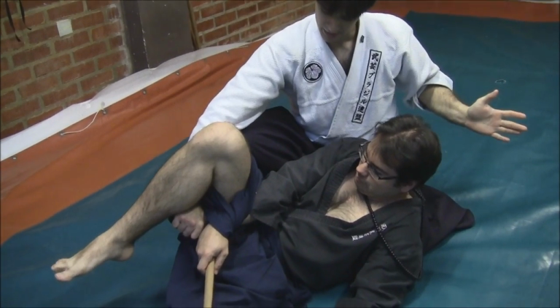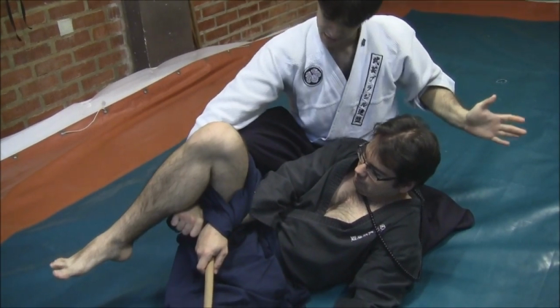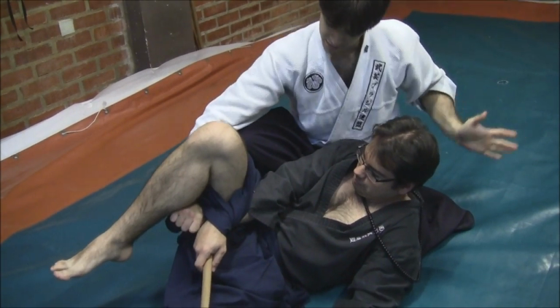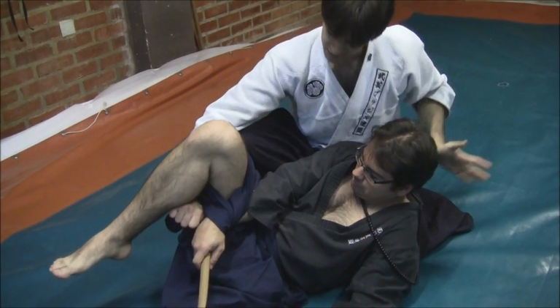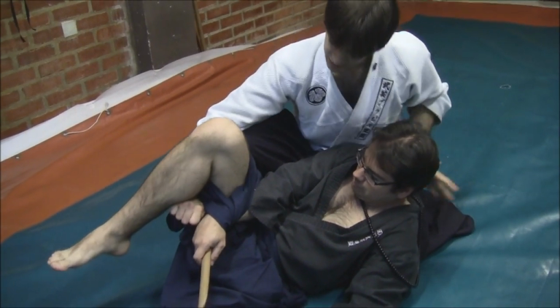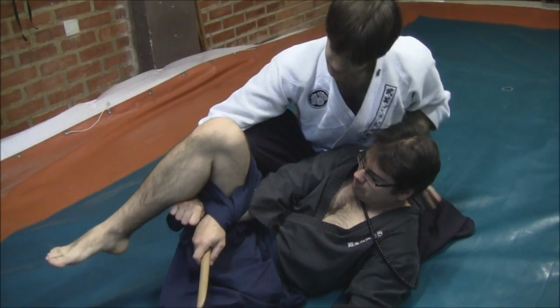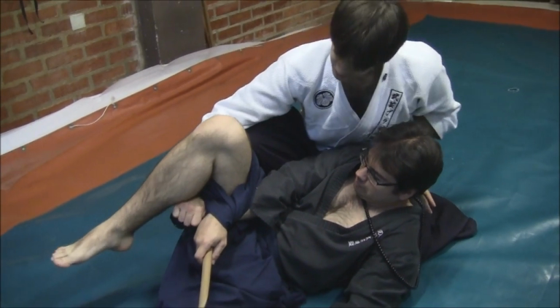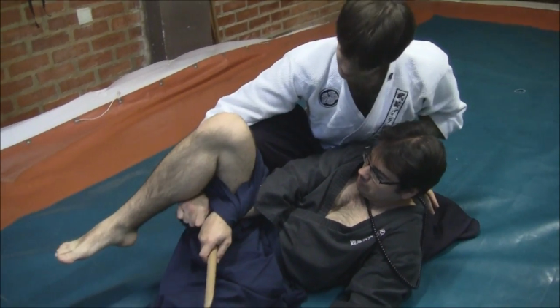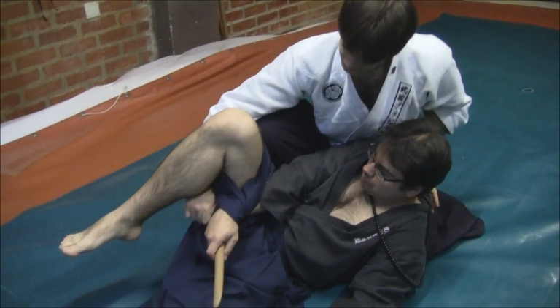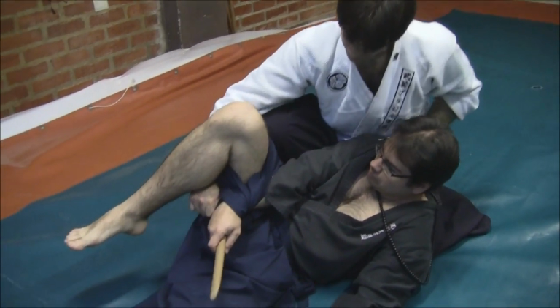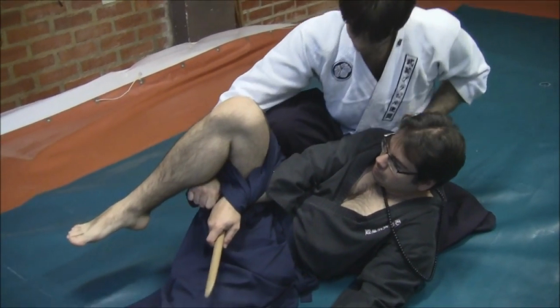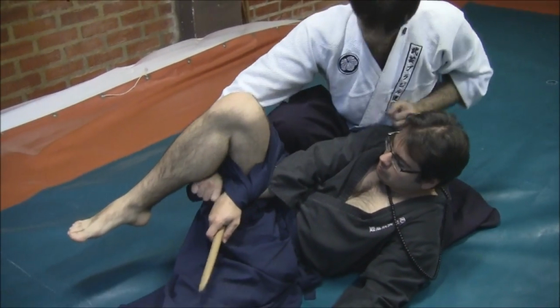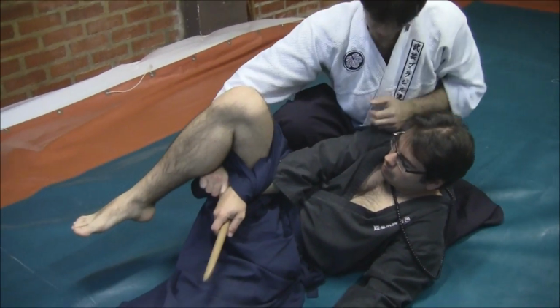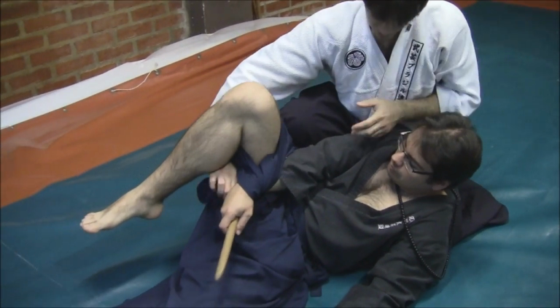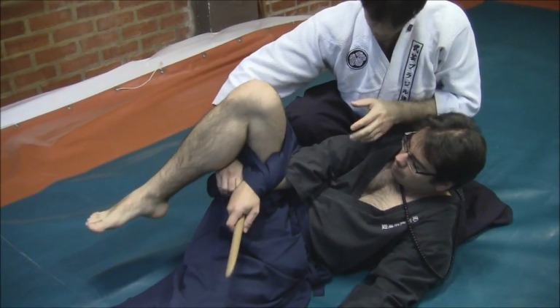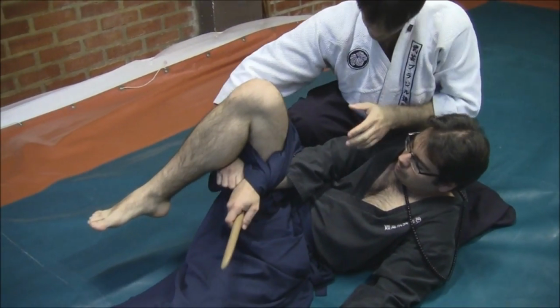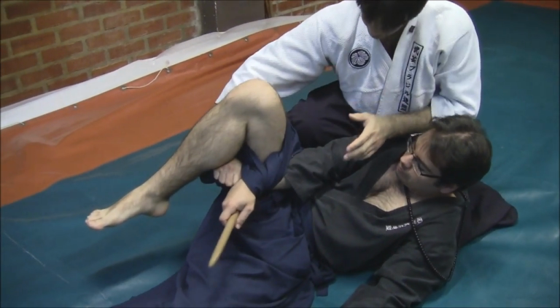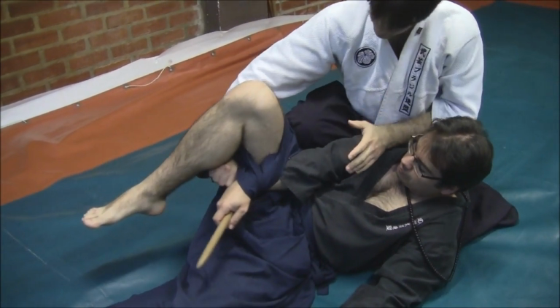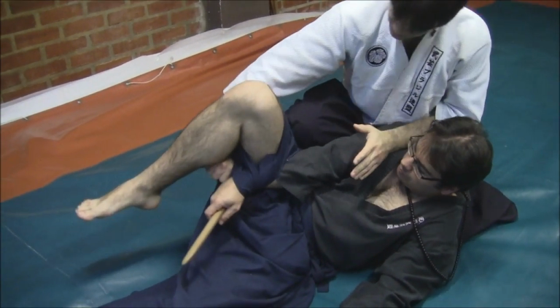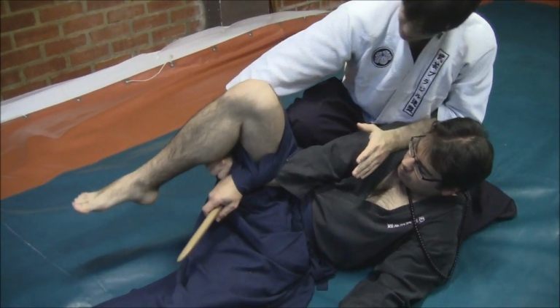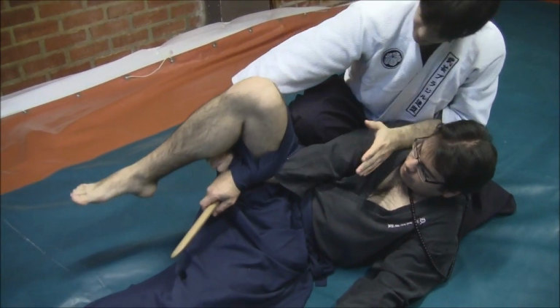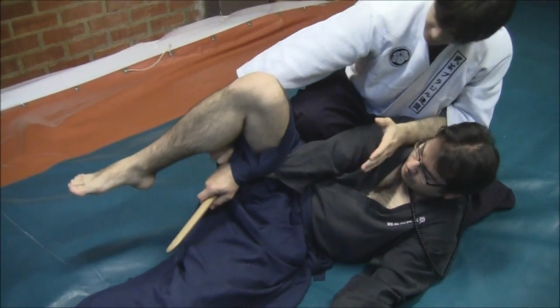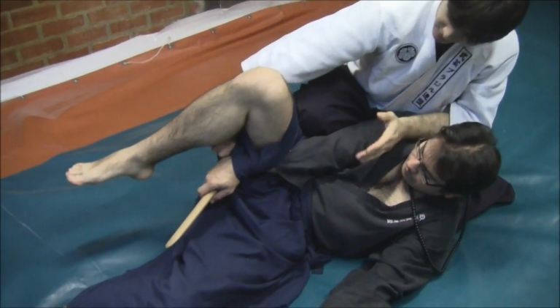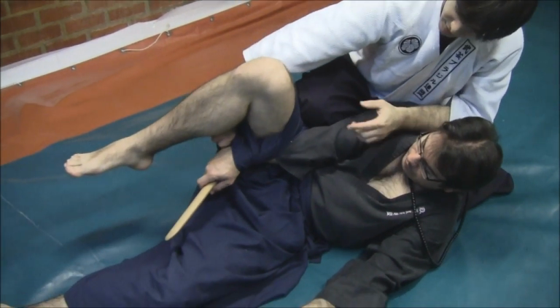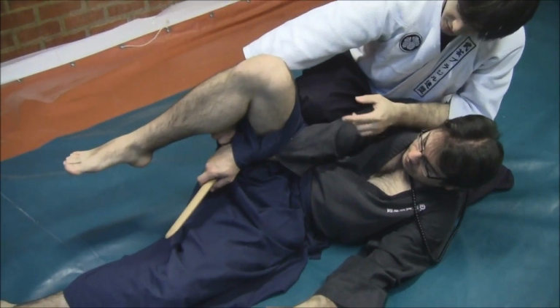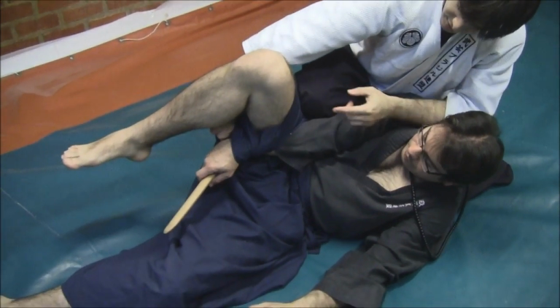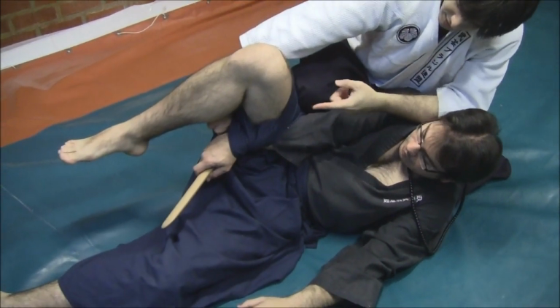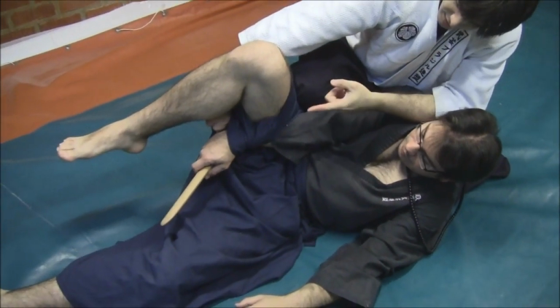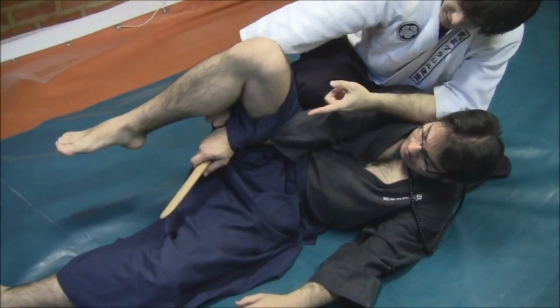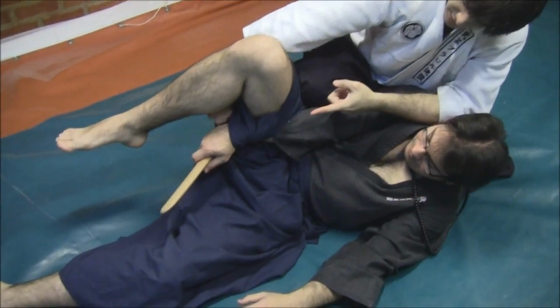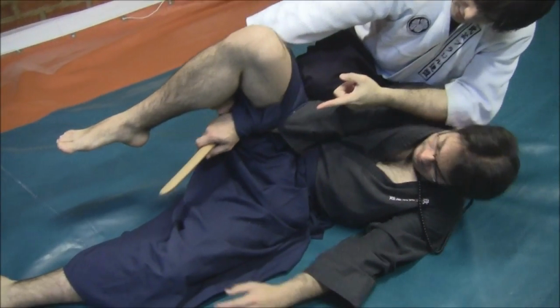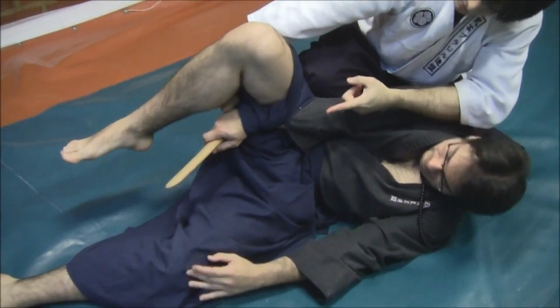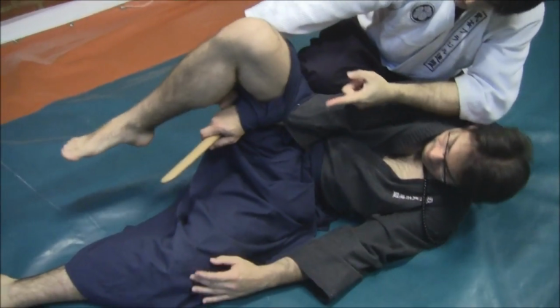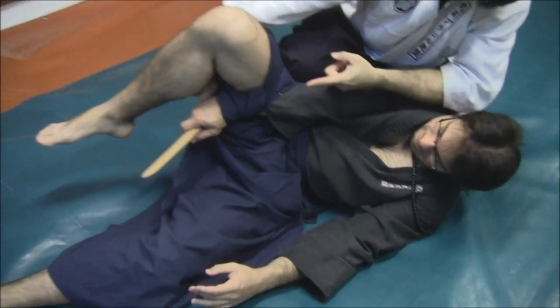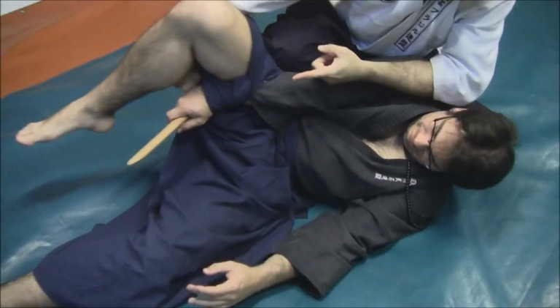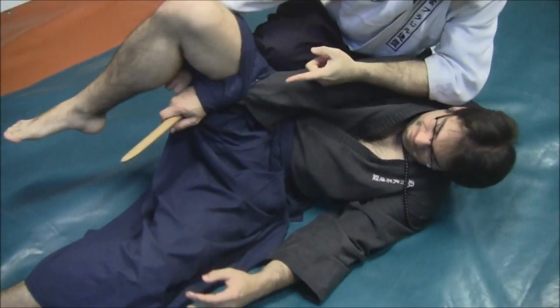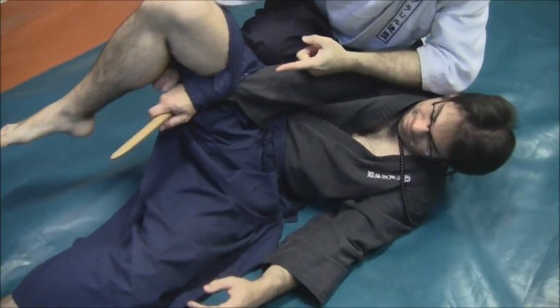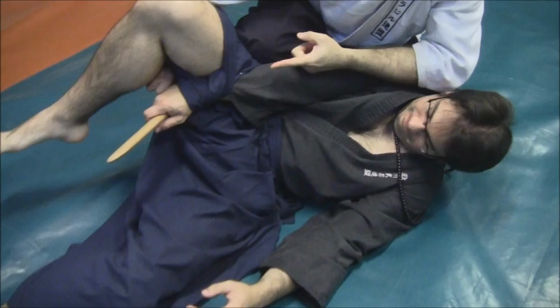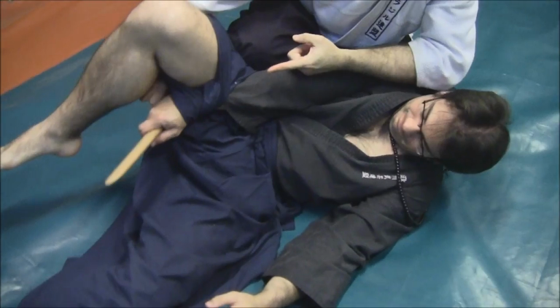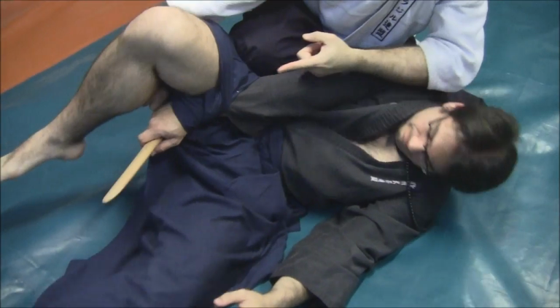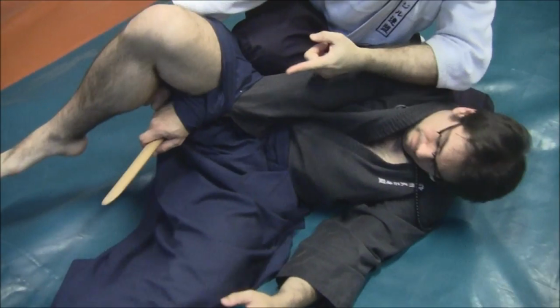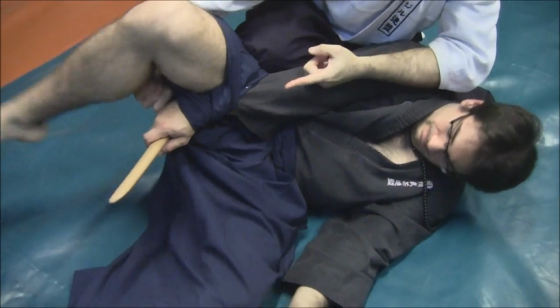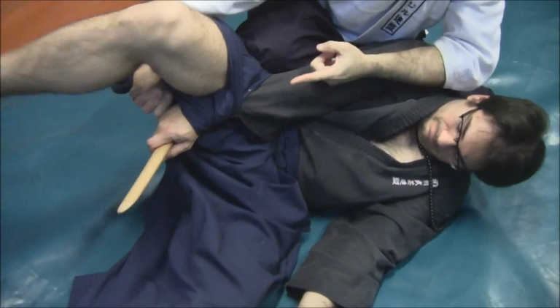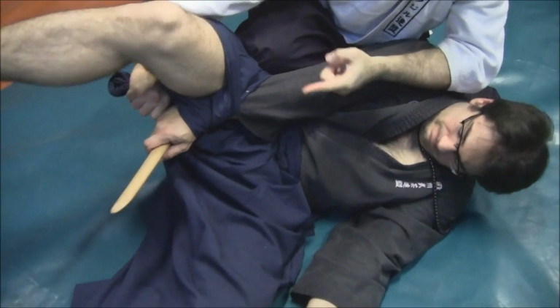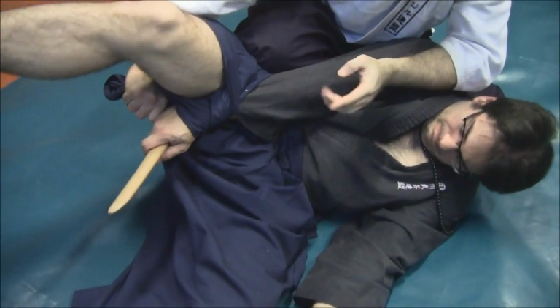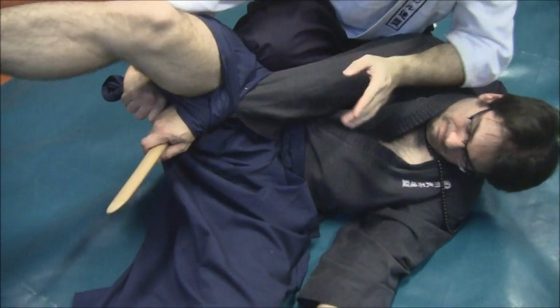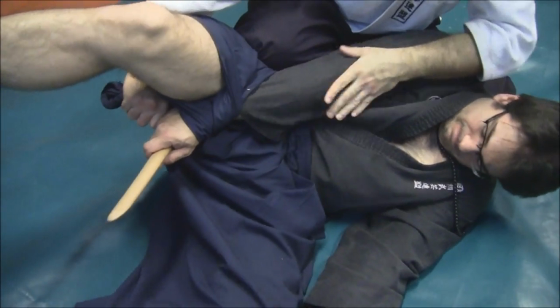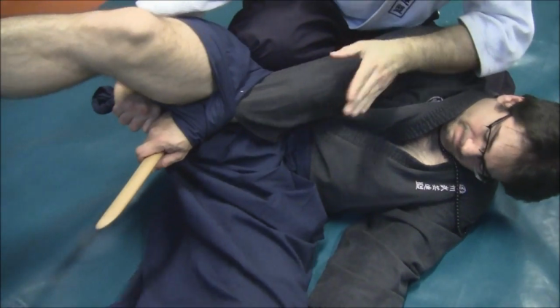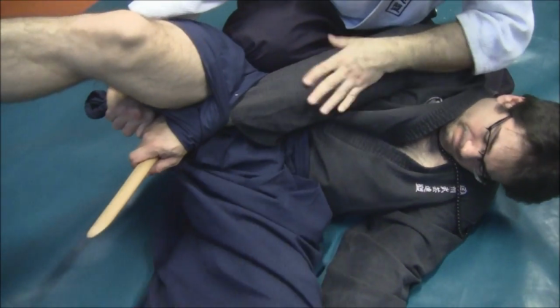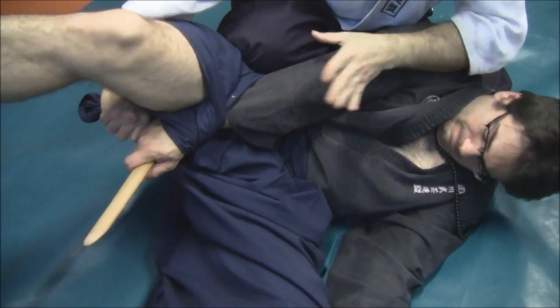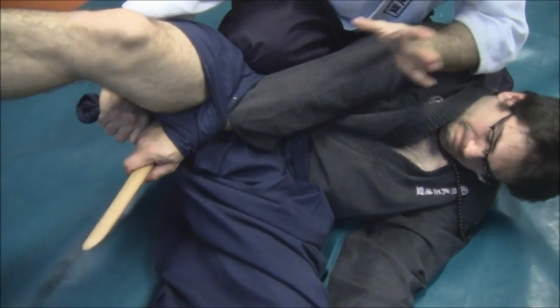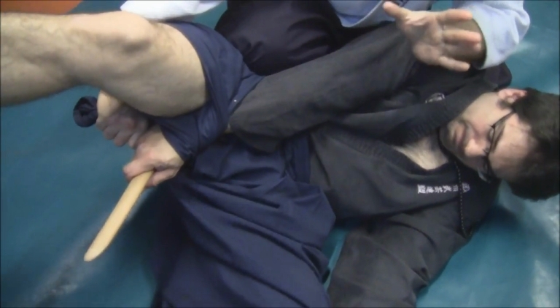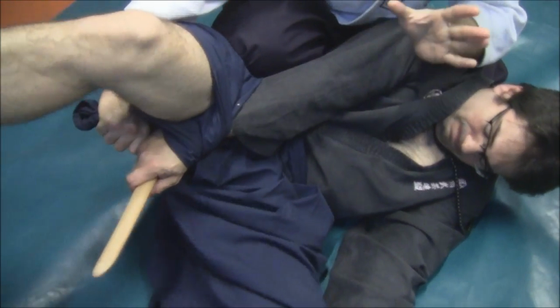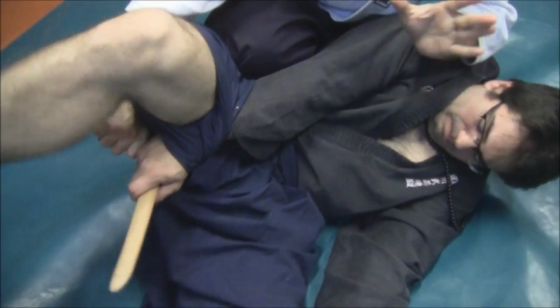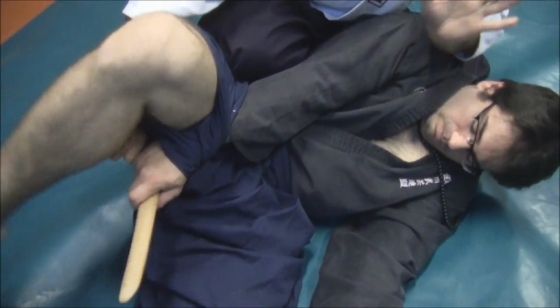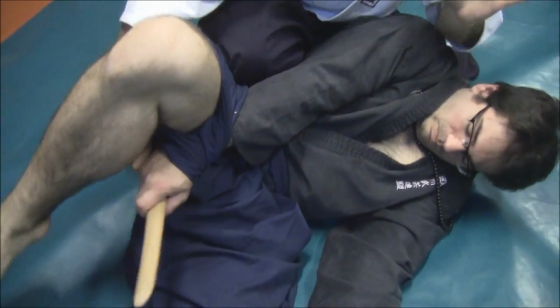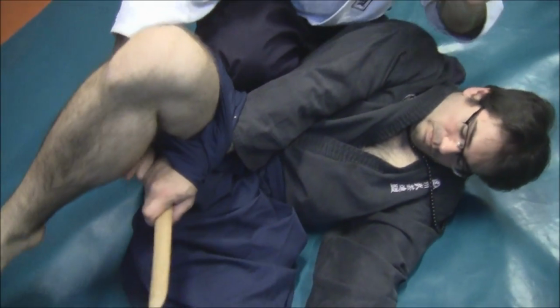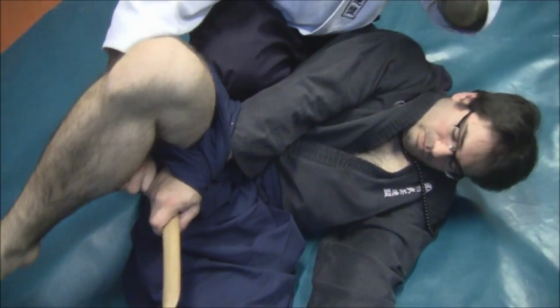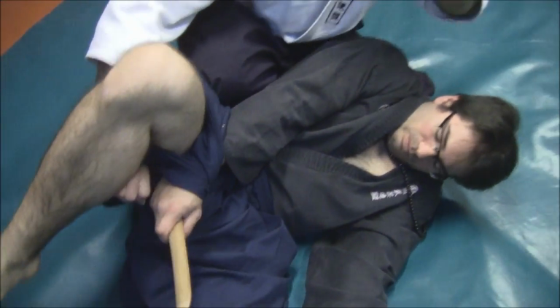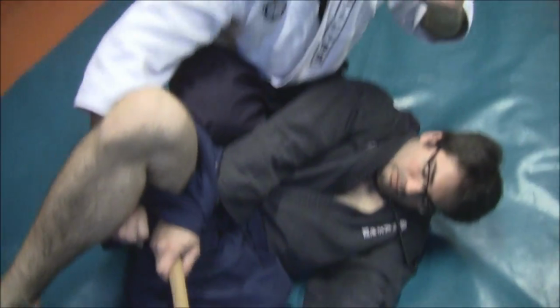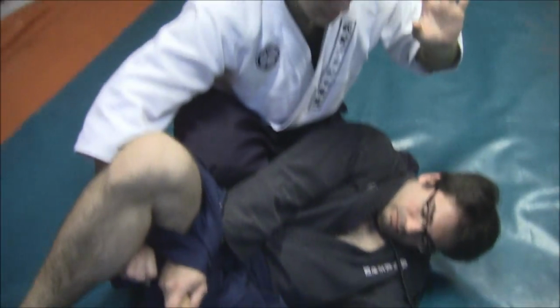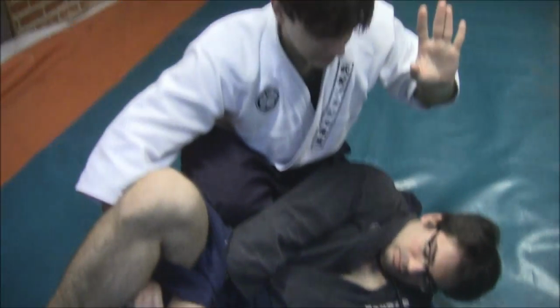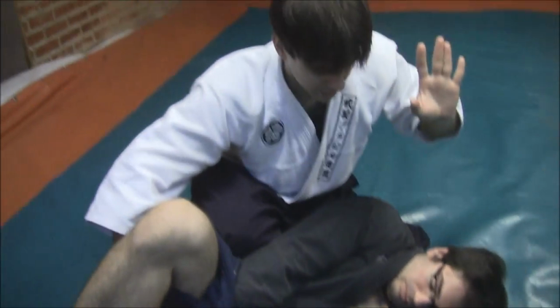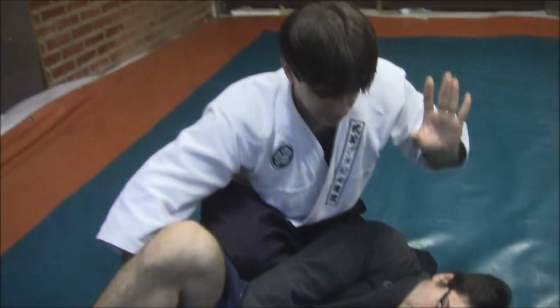The idea is that even if he tries — I'll ask Saint-Louis to try to take his hand out — you can see that he is trying to do it, but it's quite difficult.